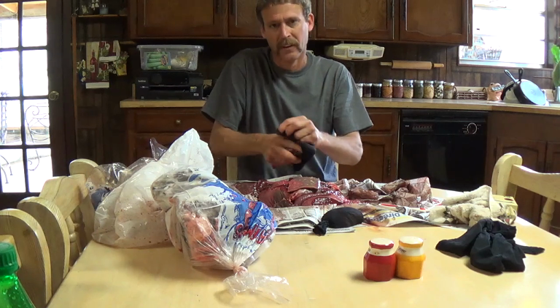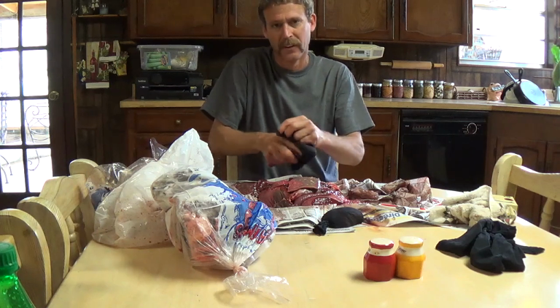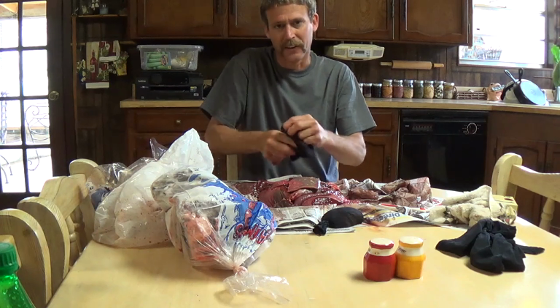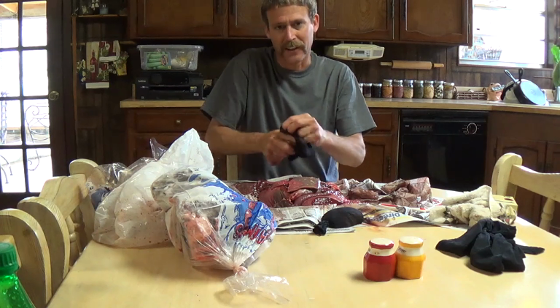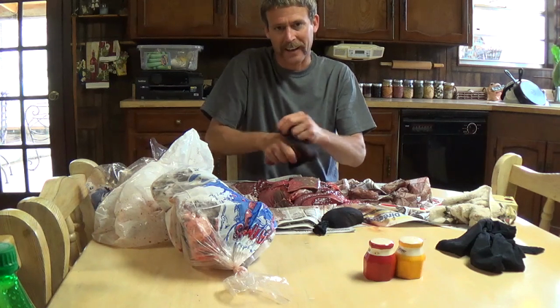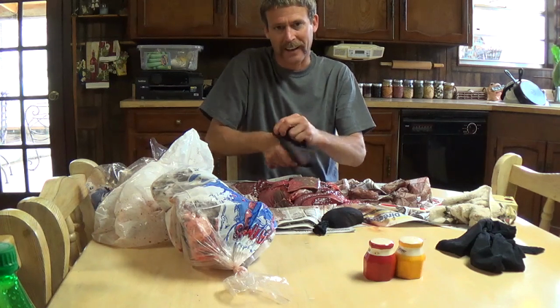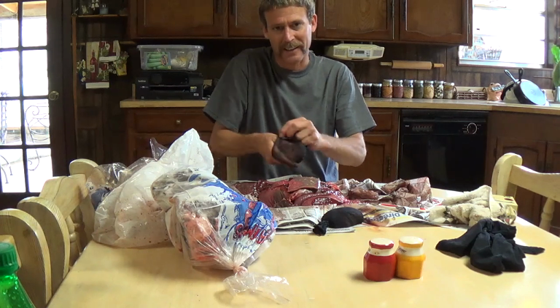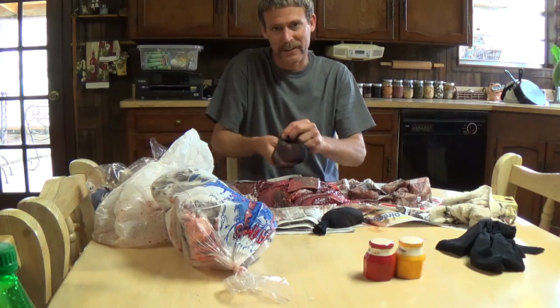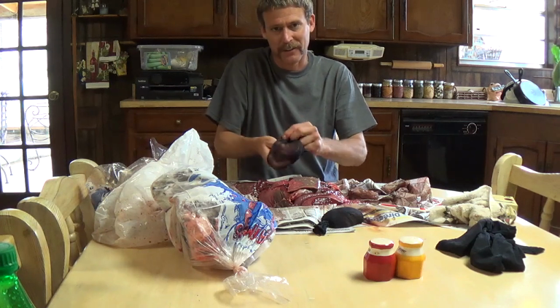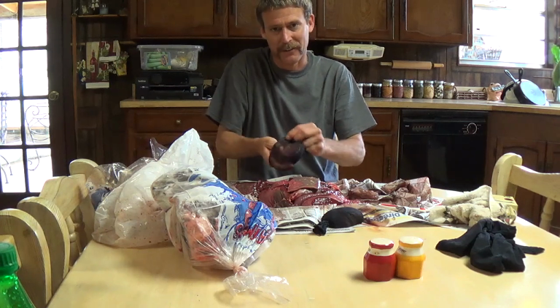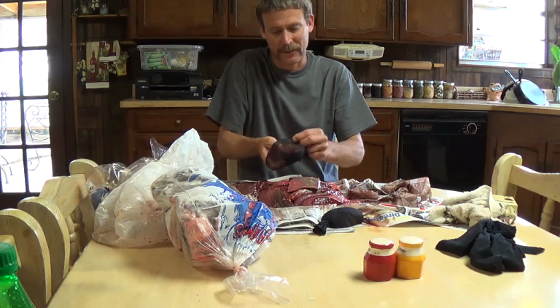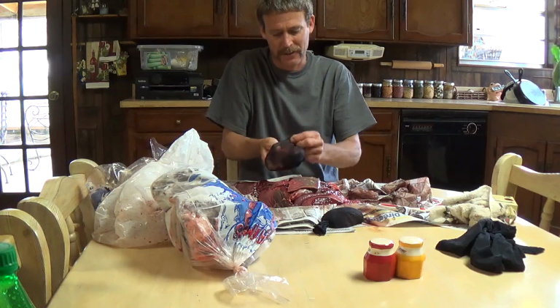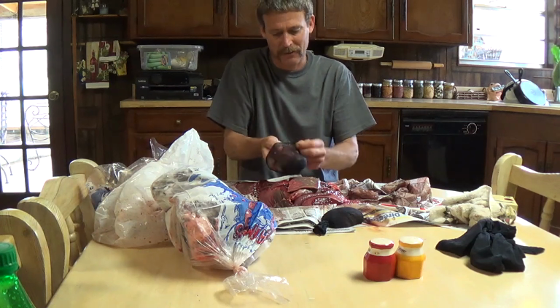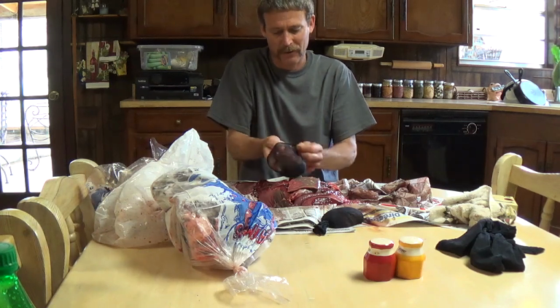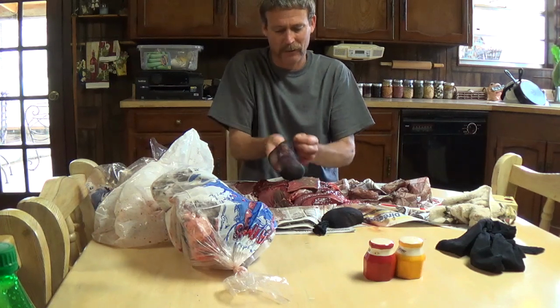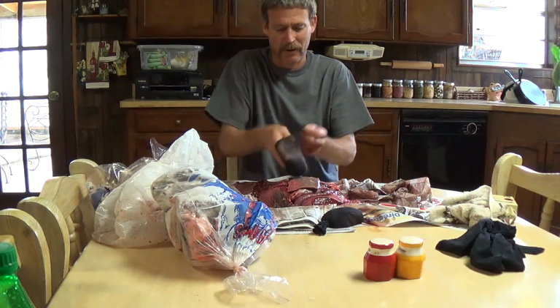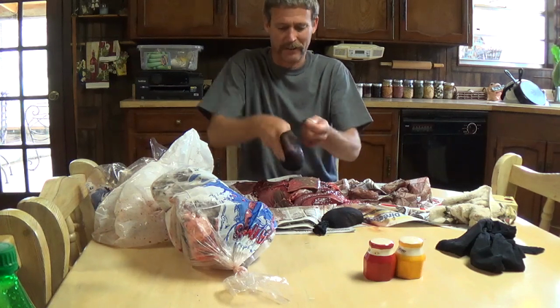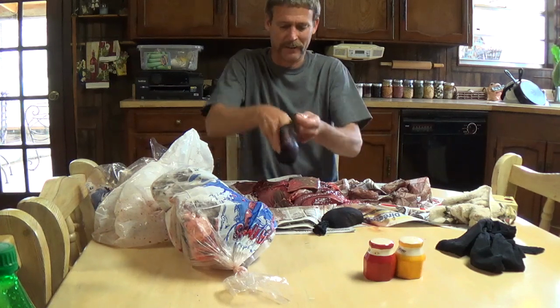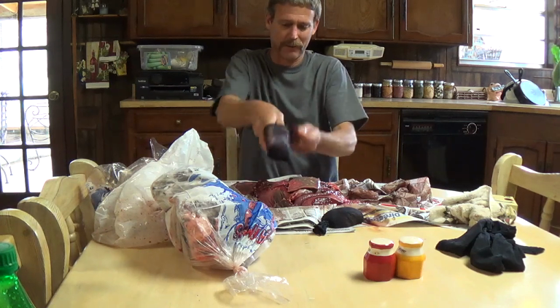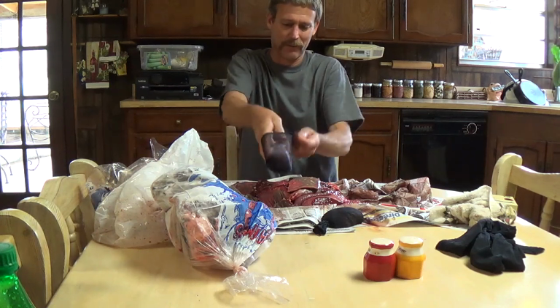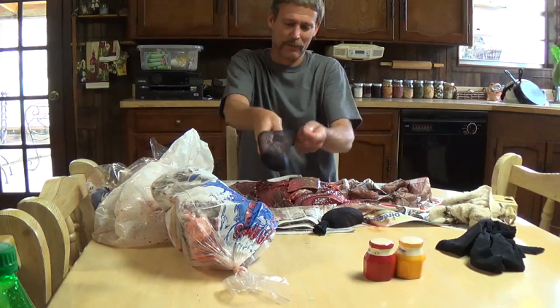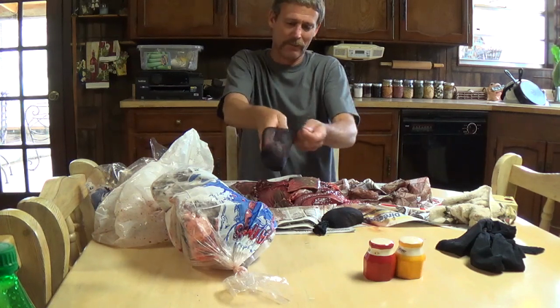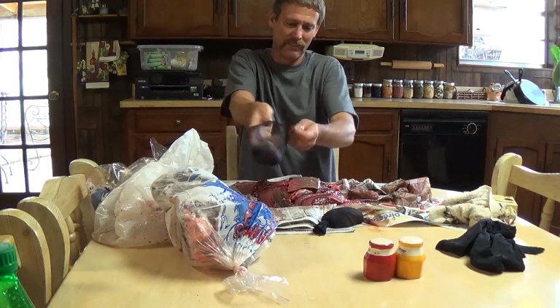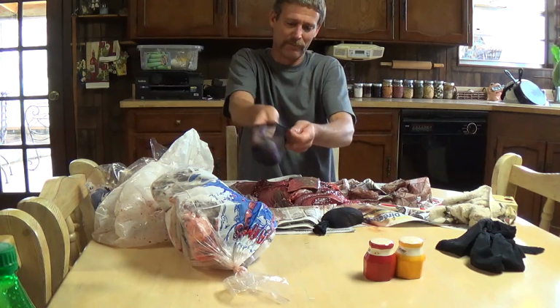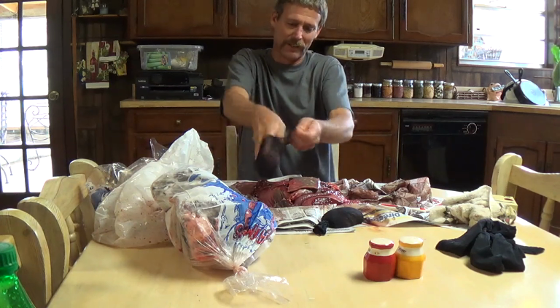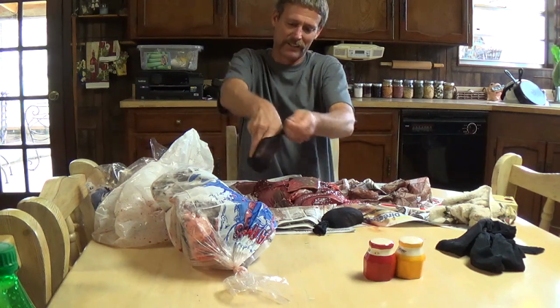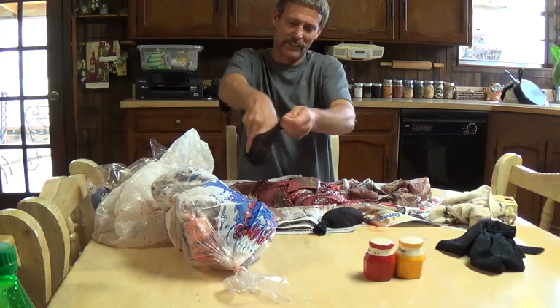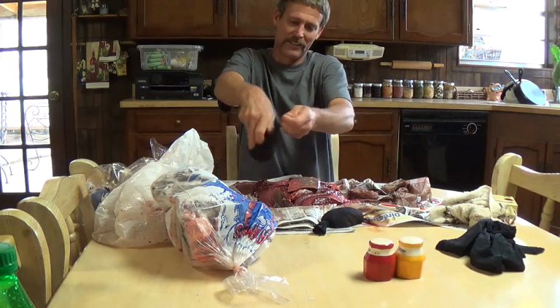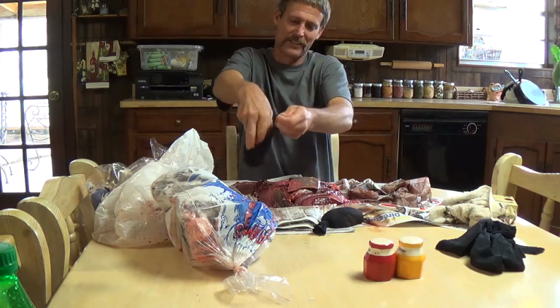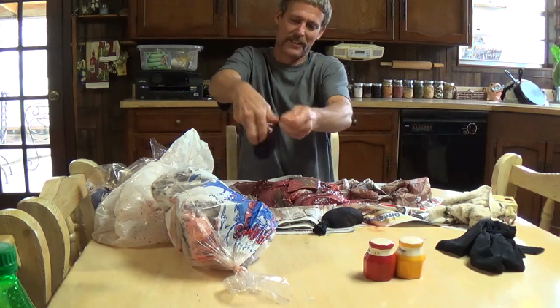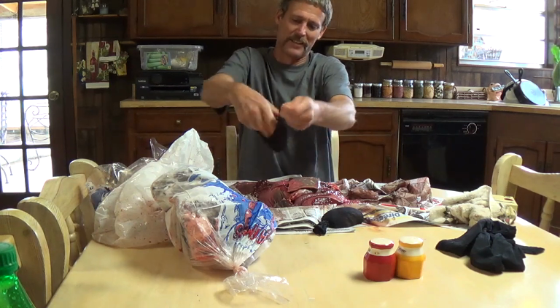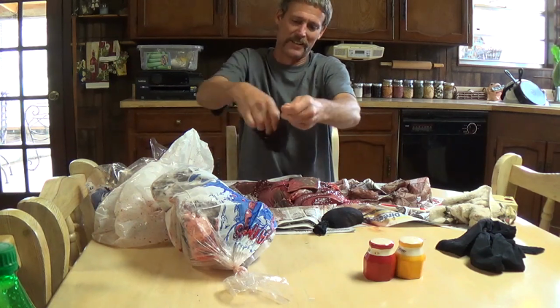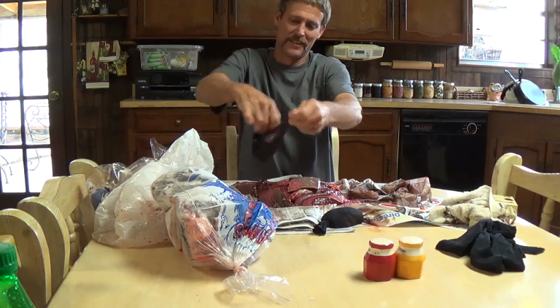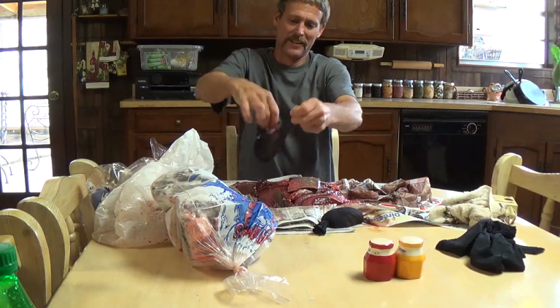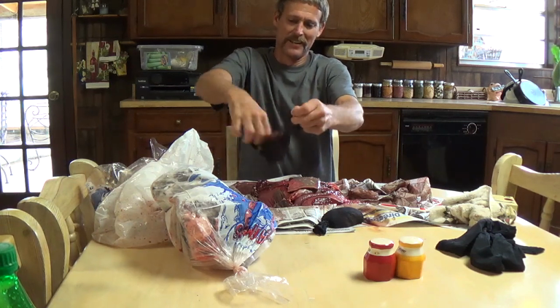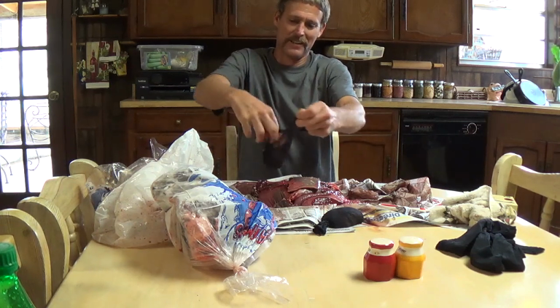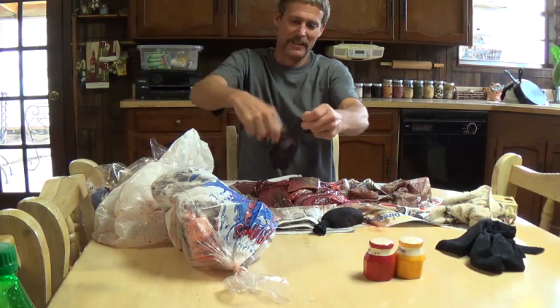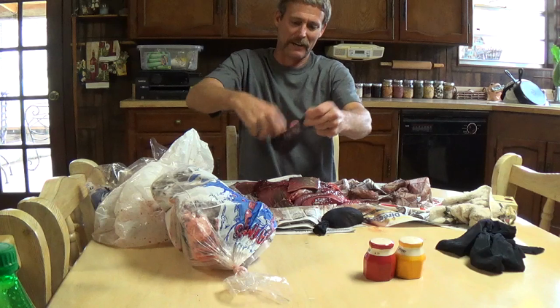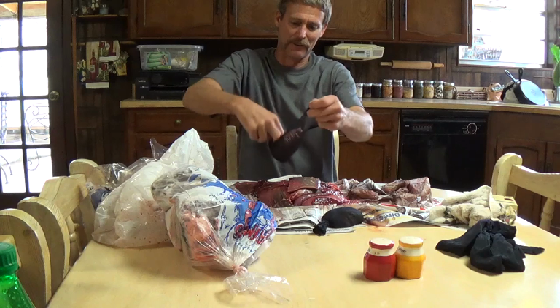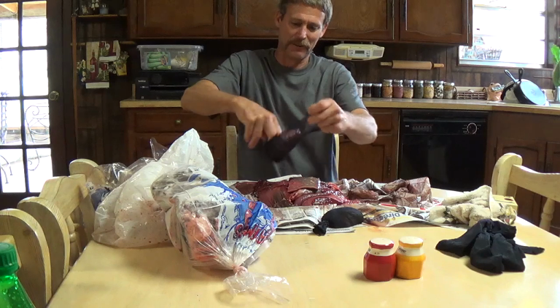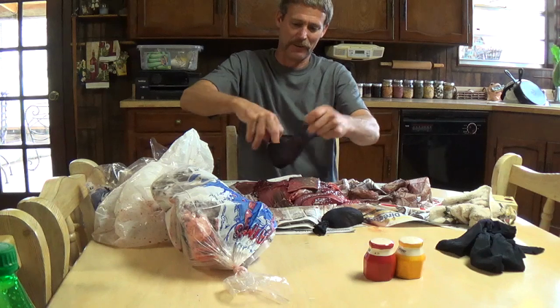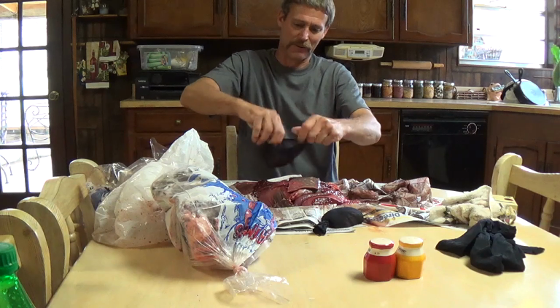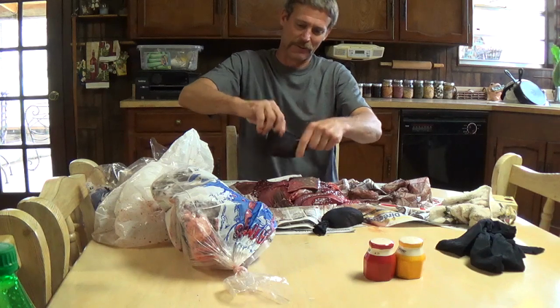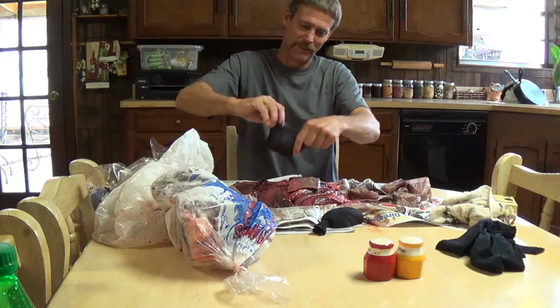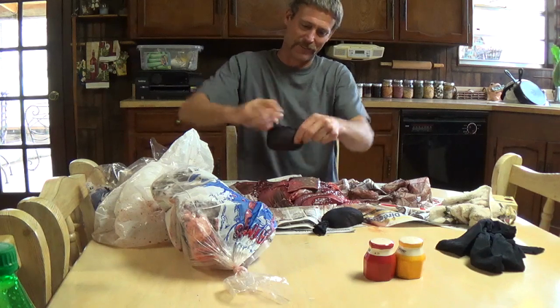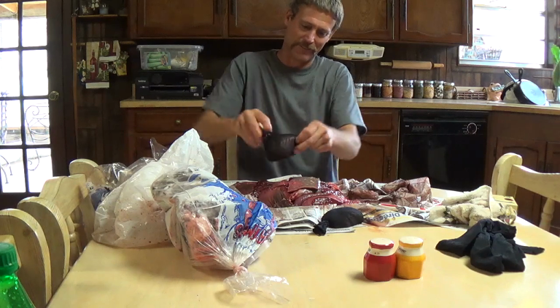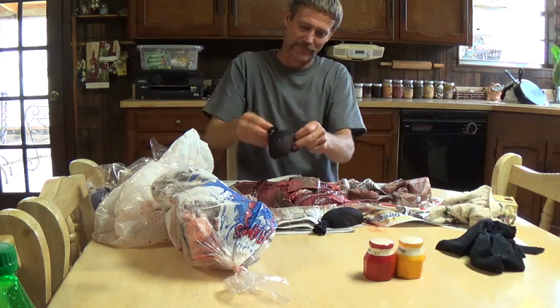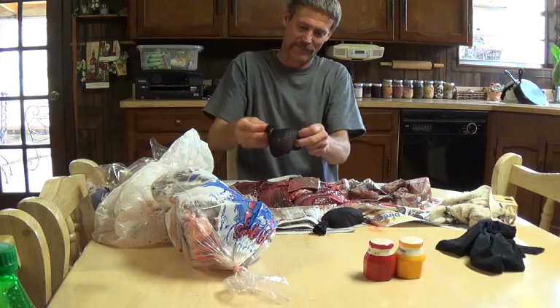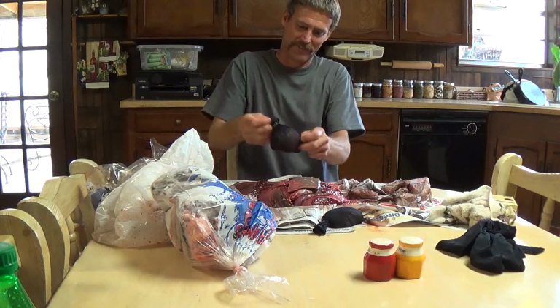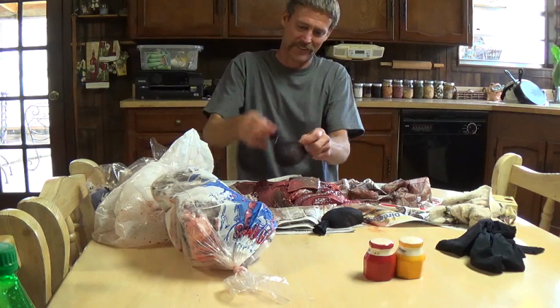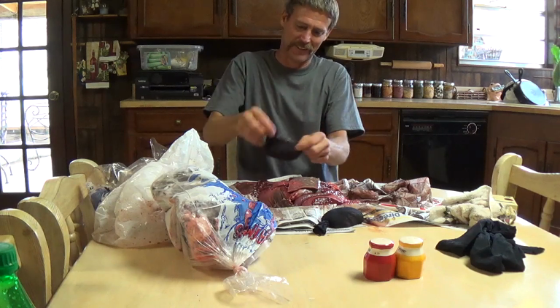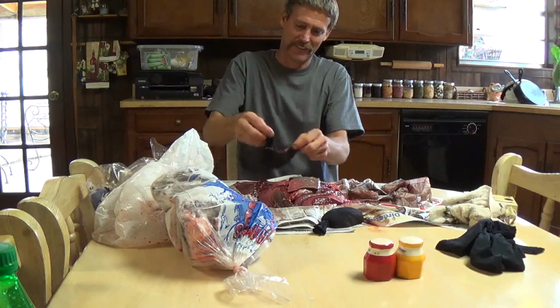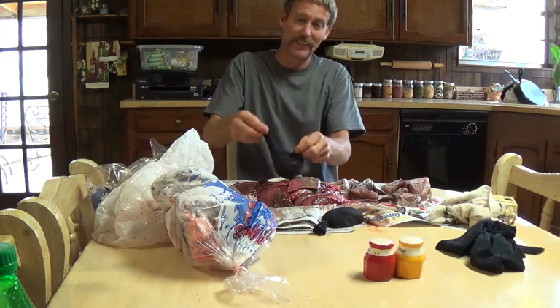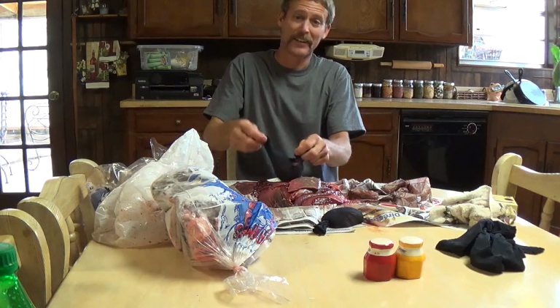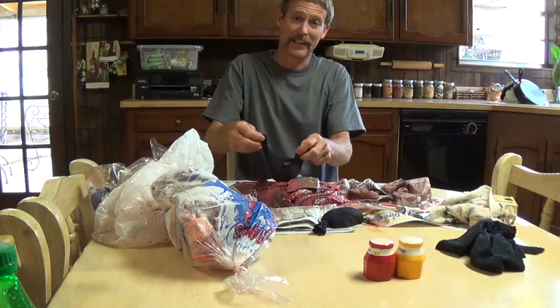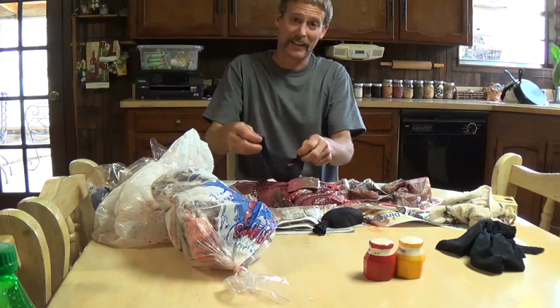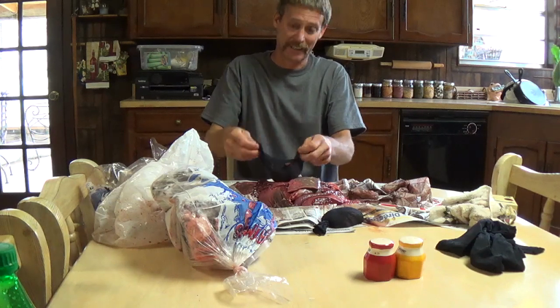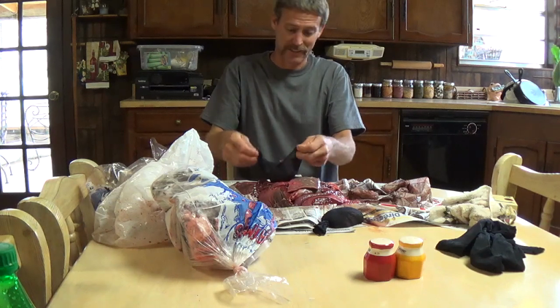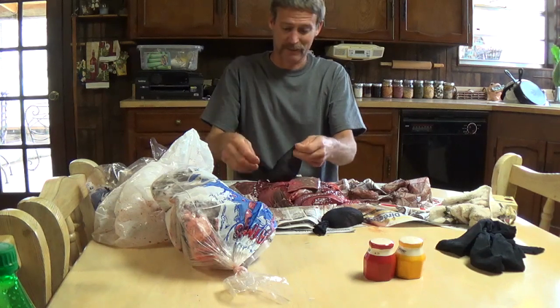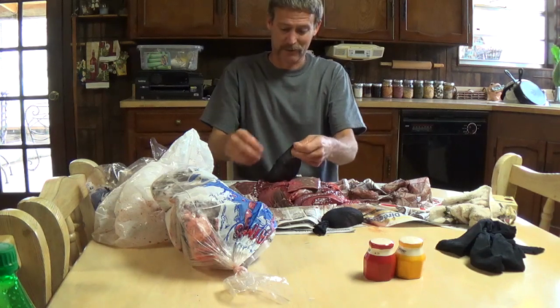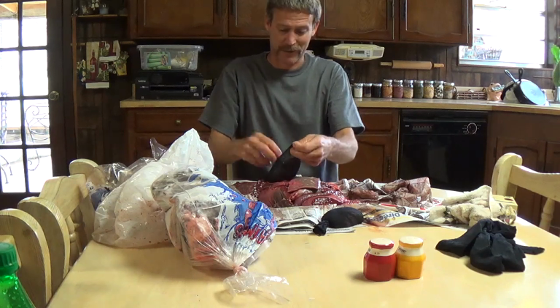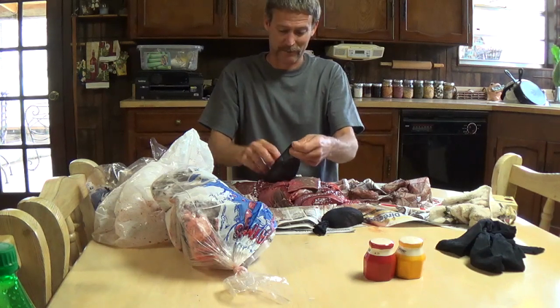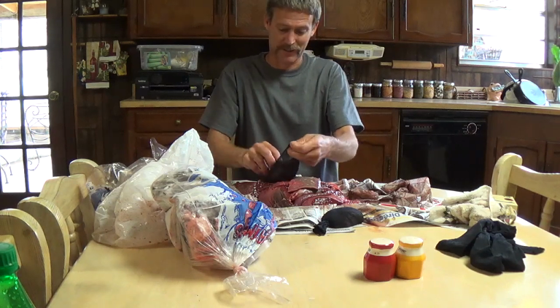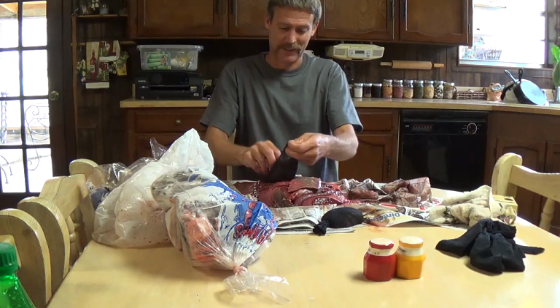Okay guys, so for those of you that wanted to know what beef melt is, now you know. I got to get some traps set.